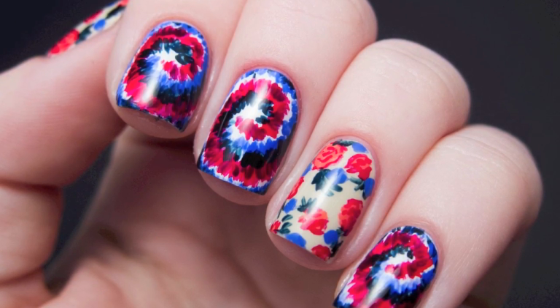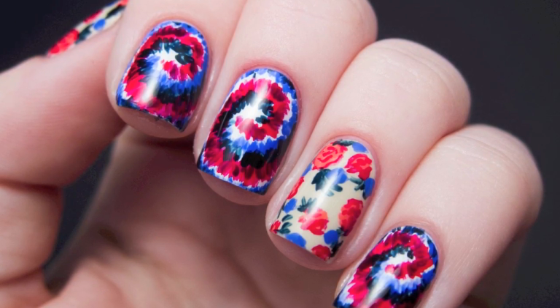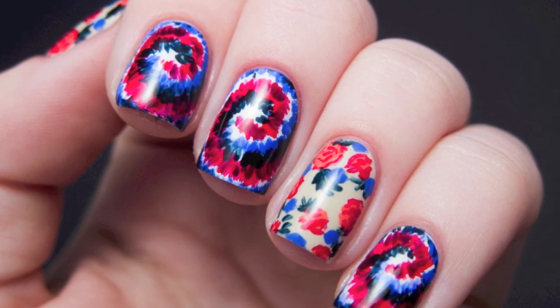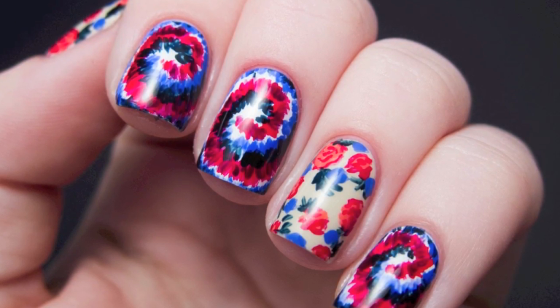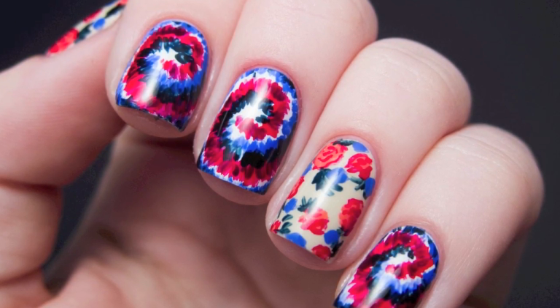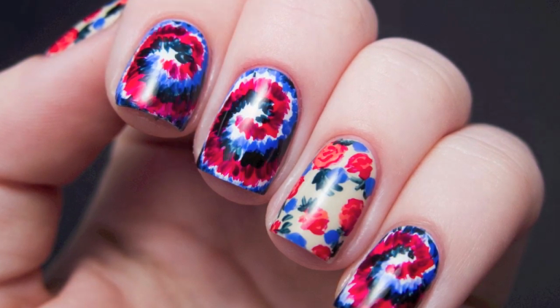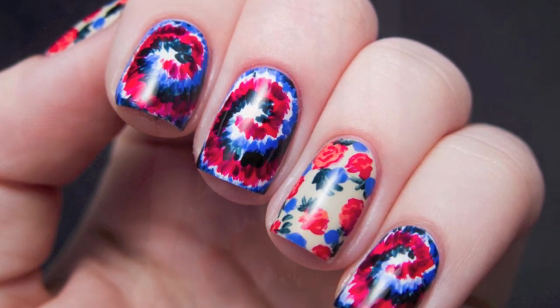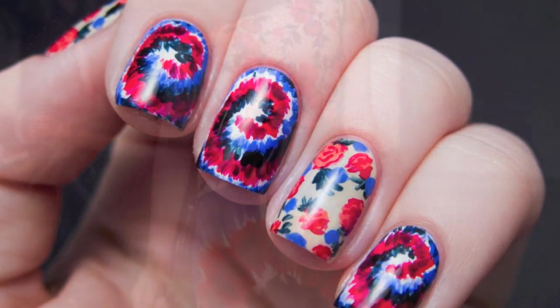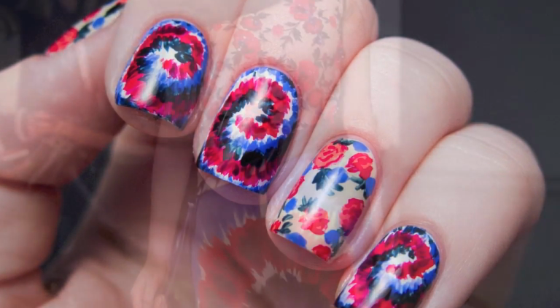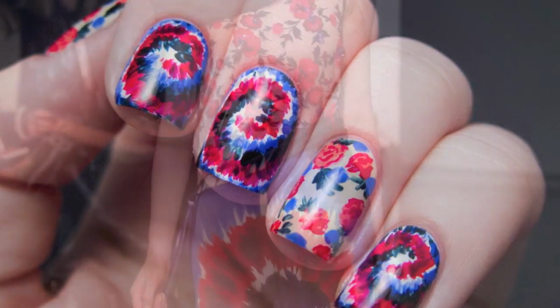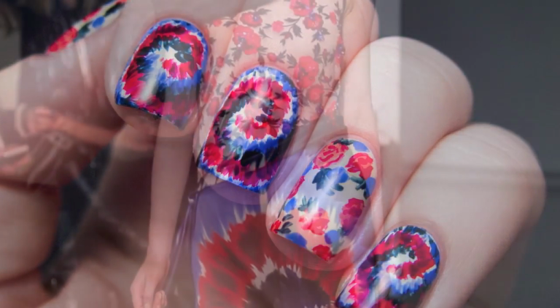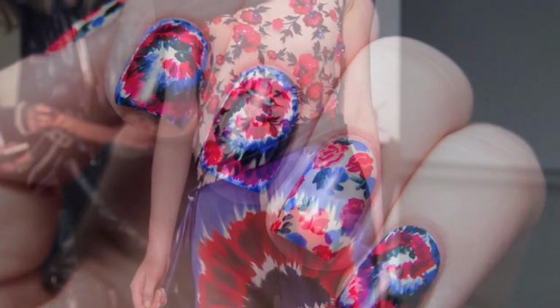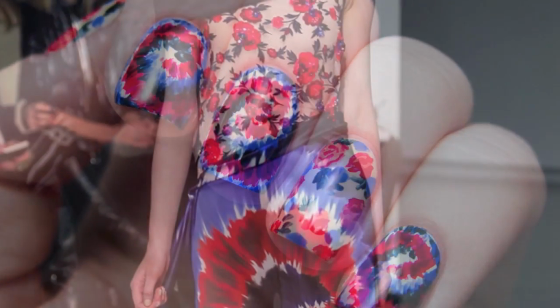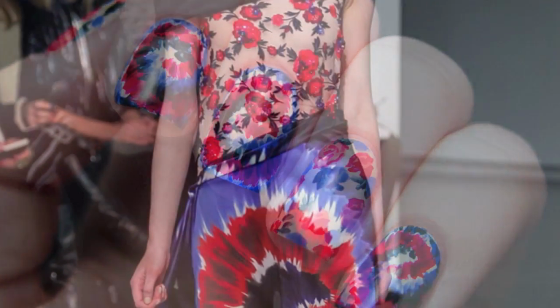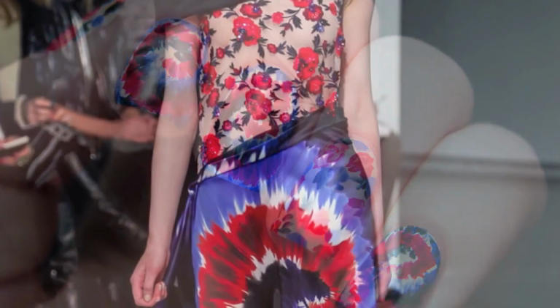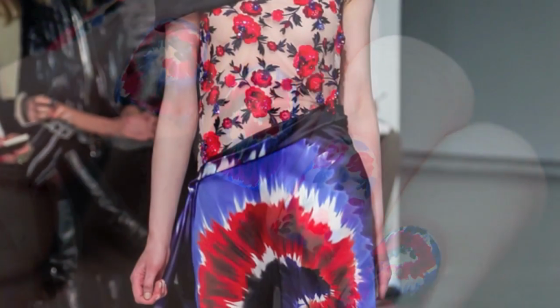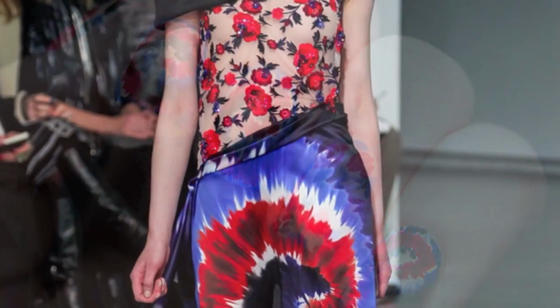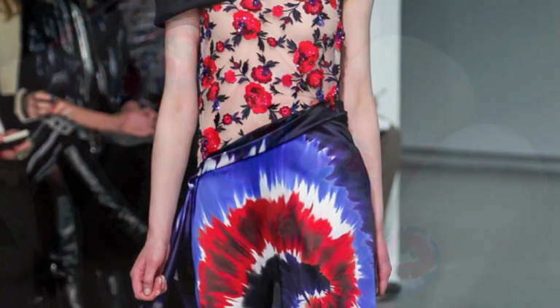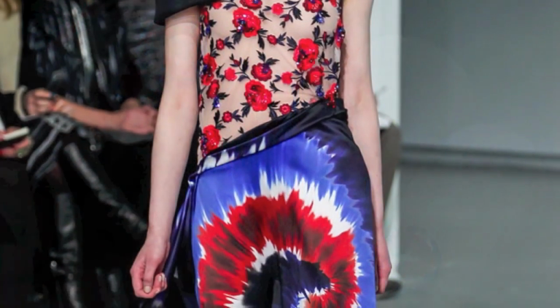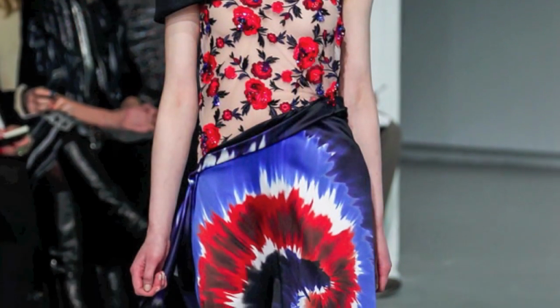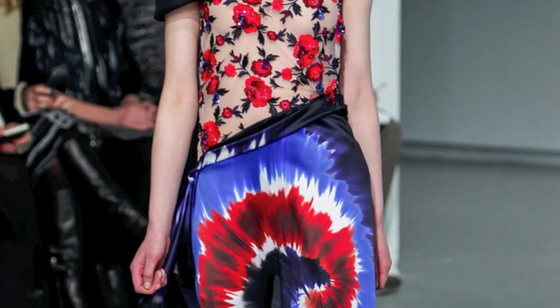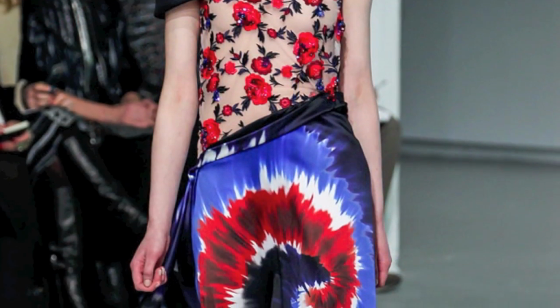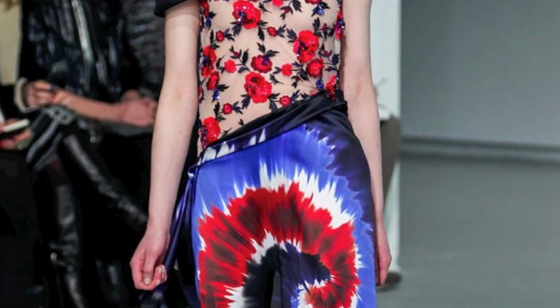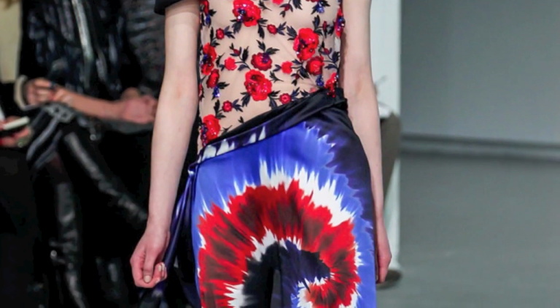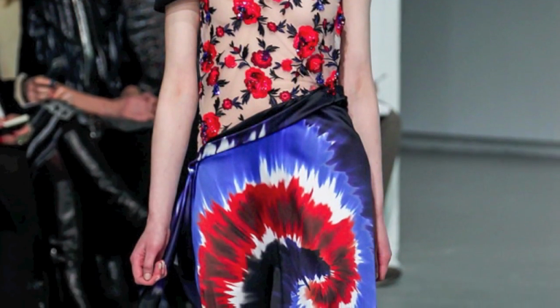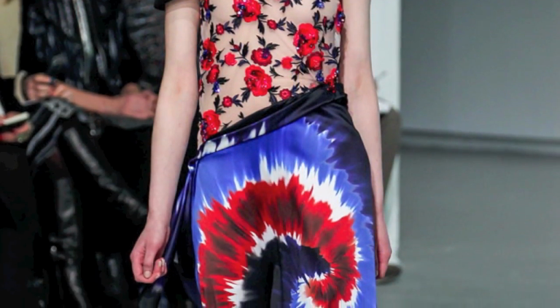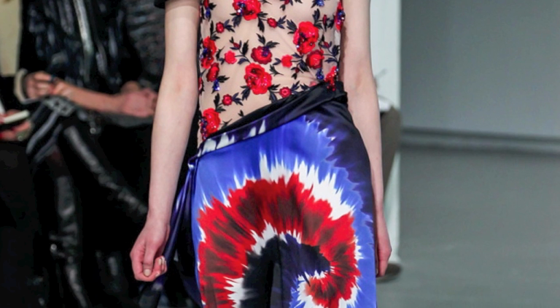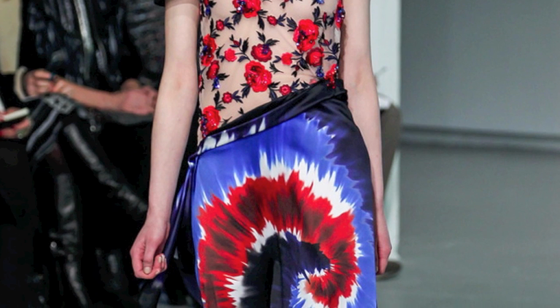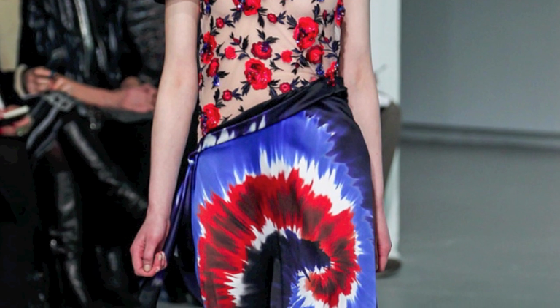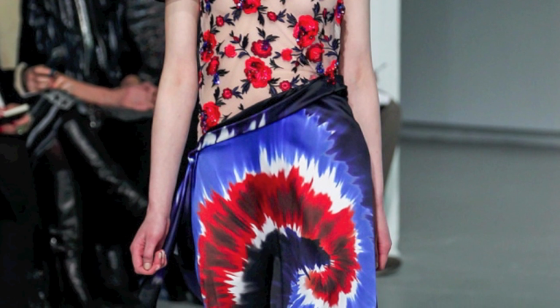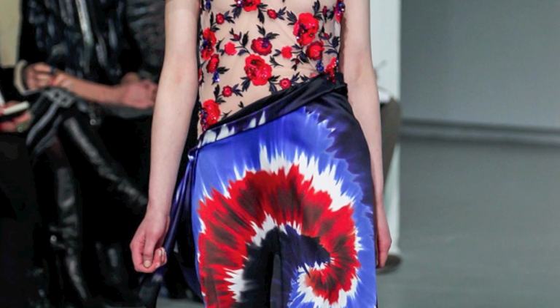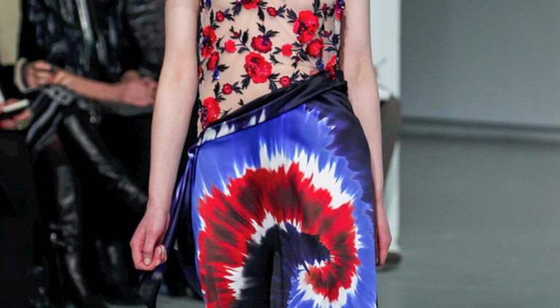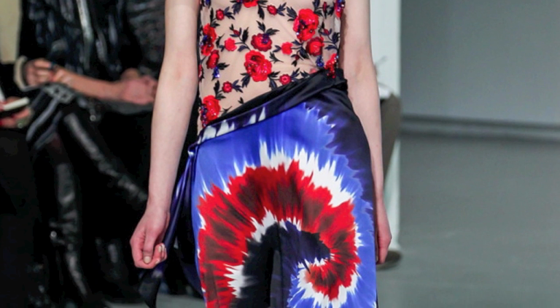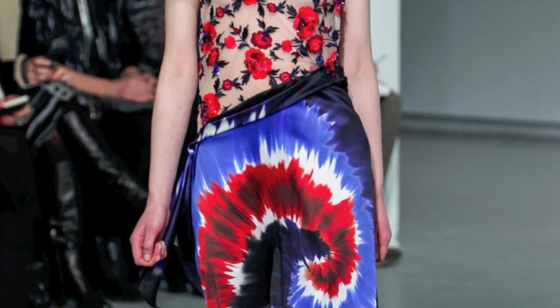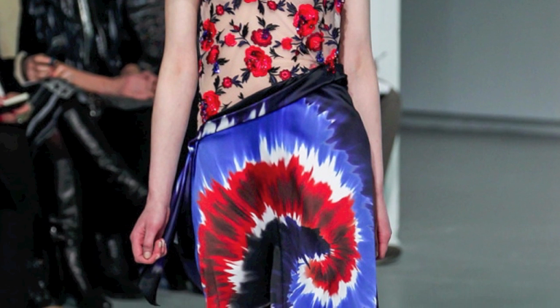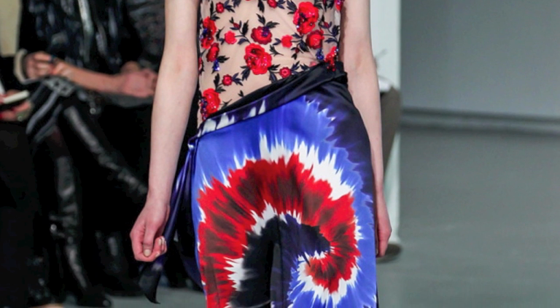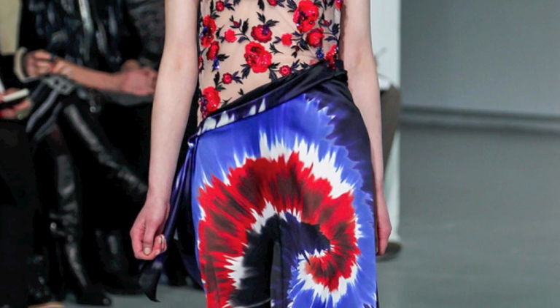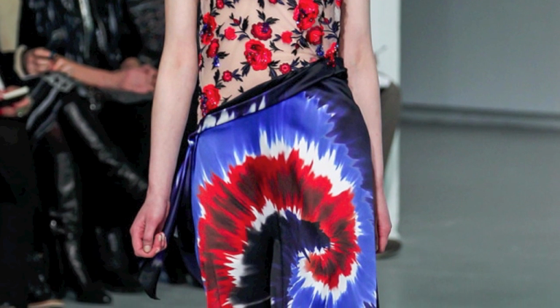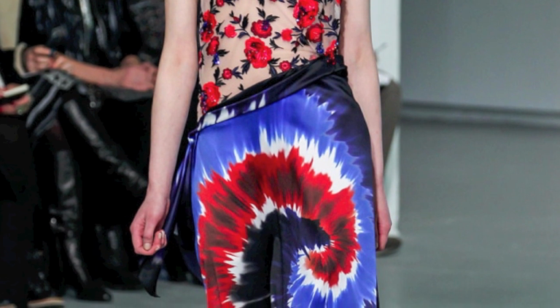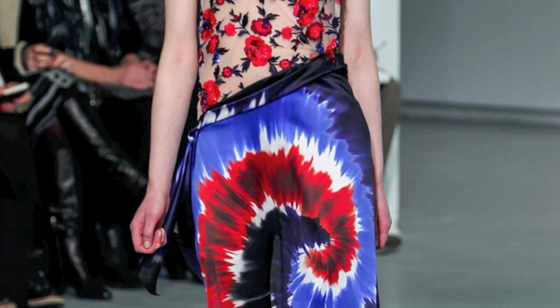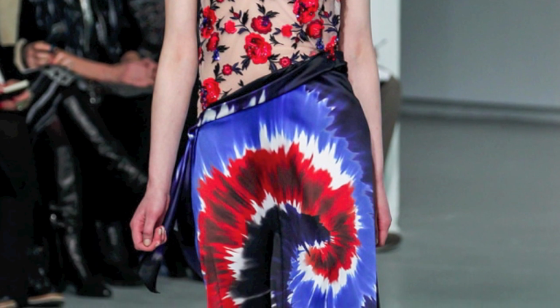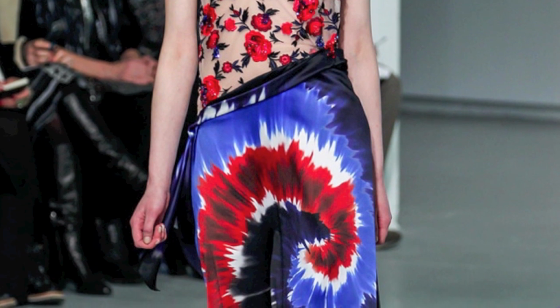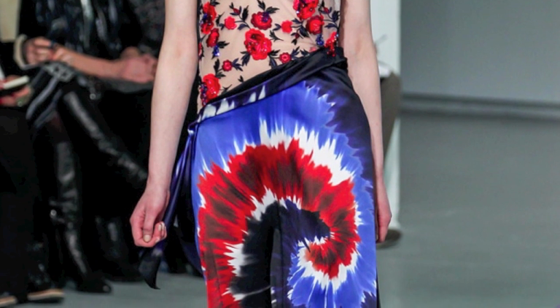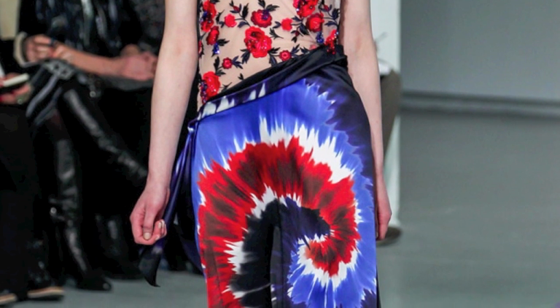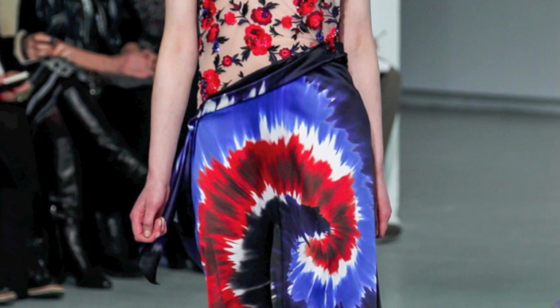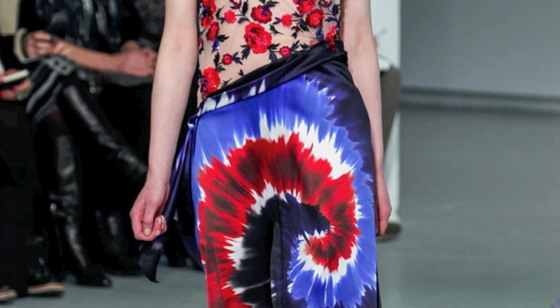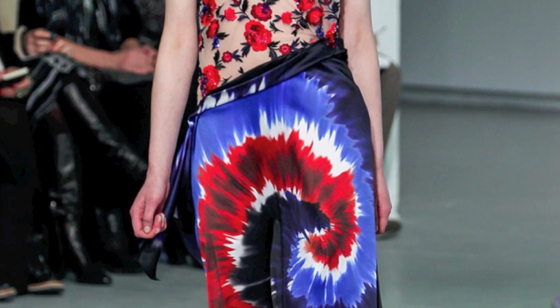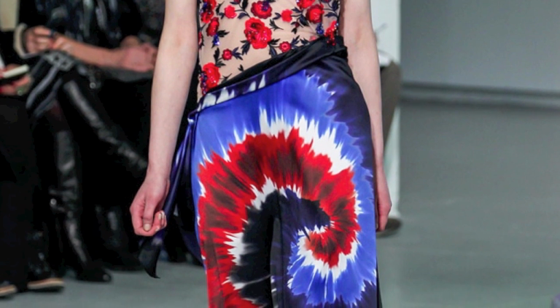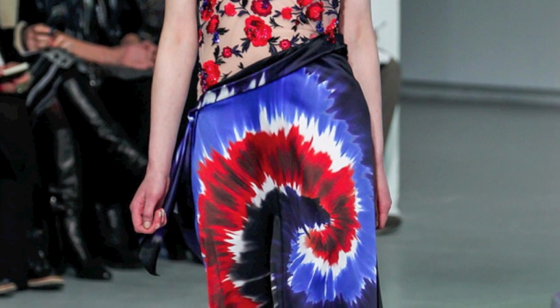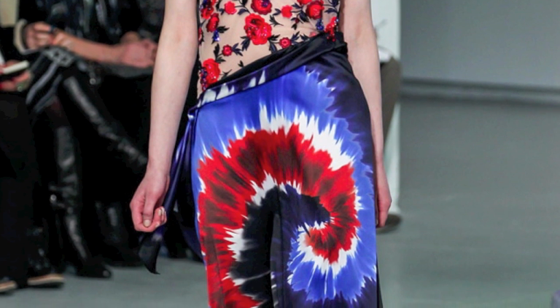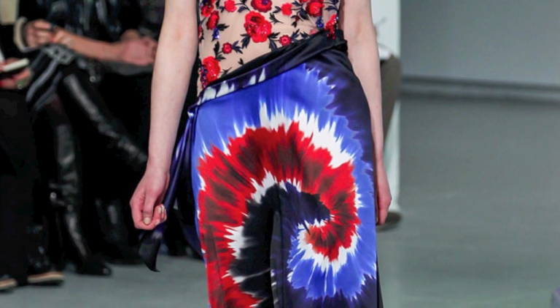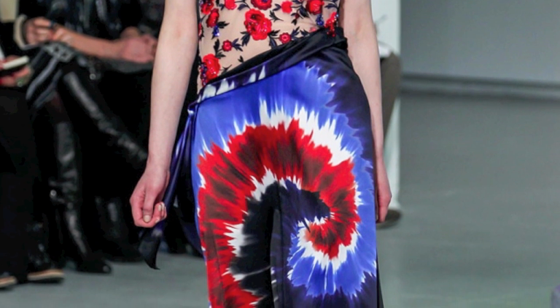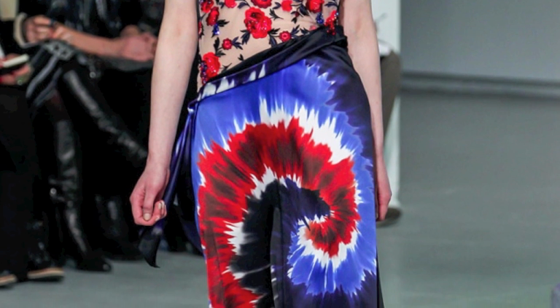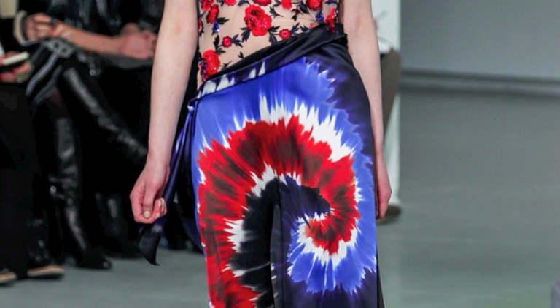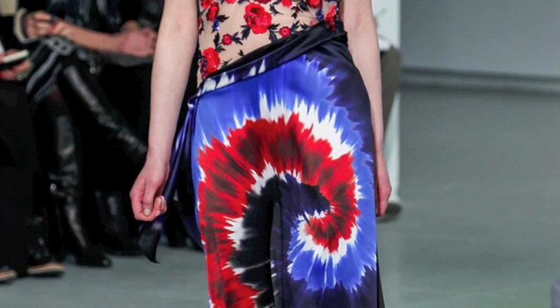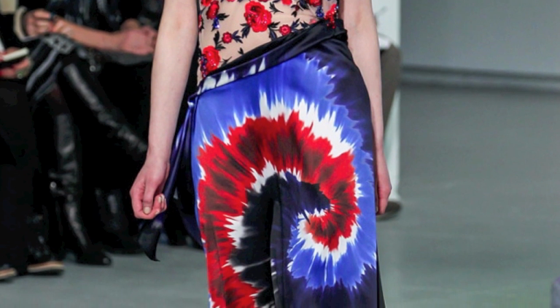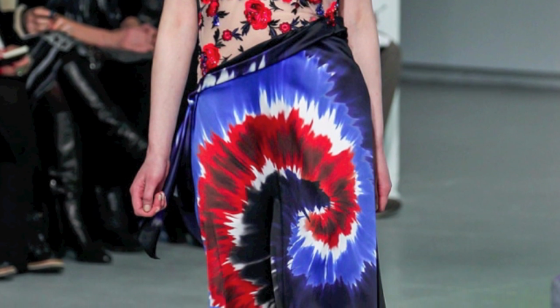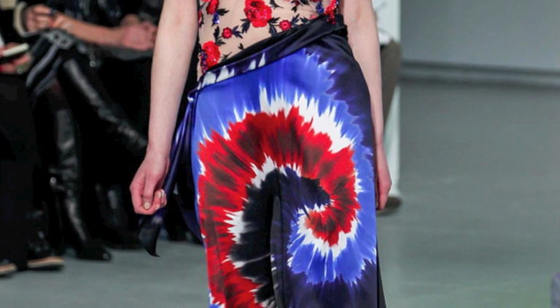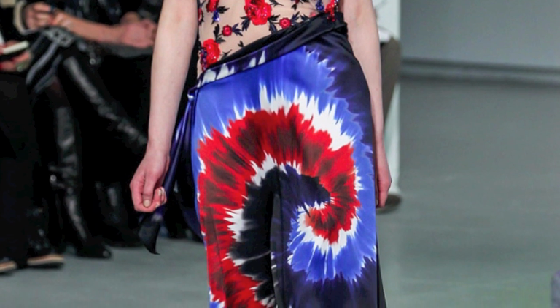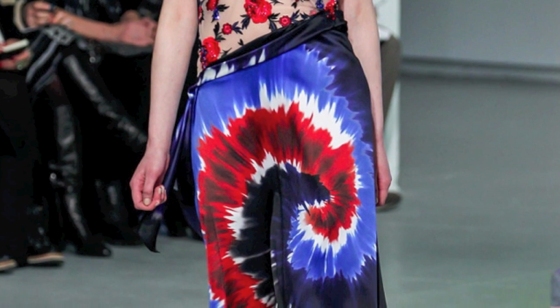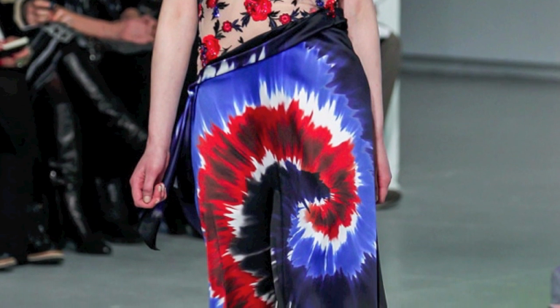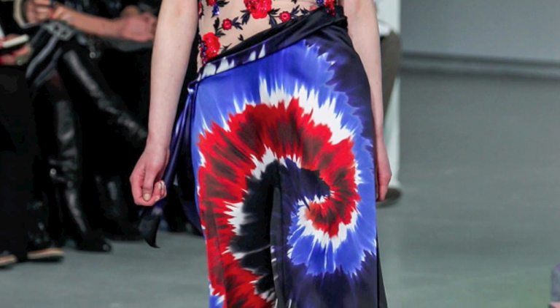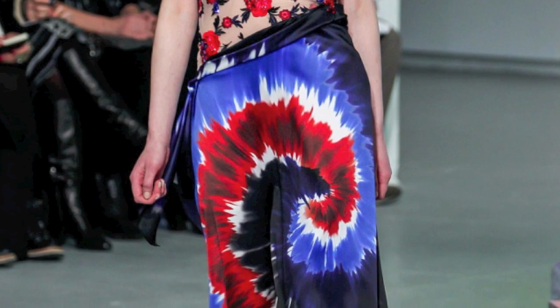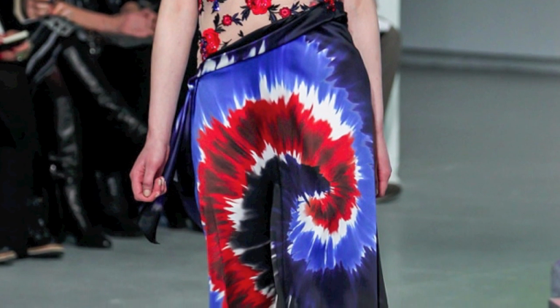The first half of the video will show you how to achieve the bold tie-dye effect, while the second half of the video will demonstrate how to paint the sweet vintage floral.